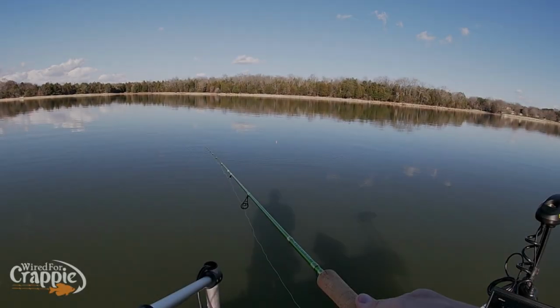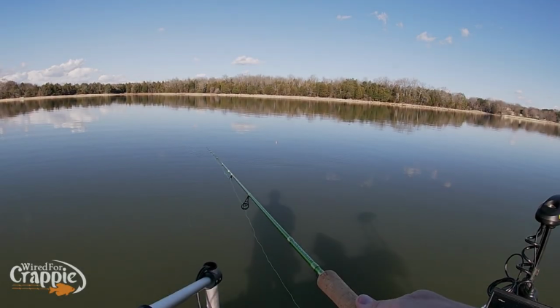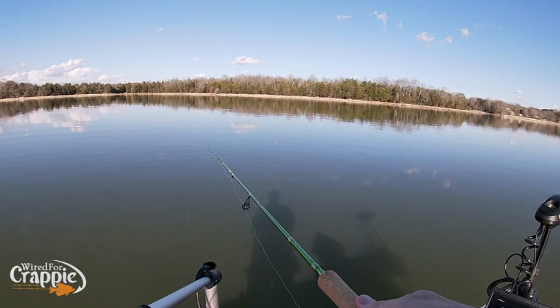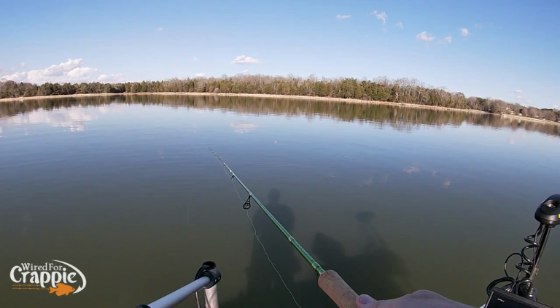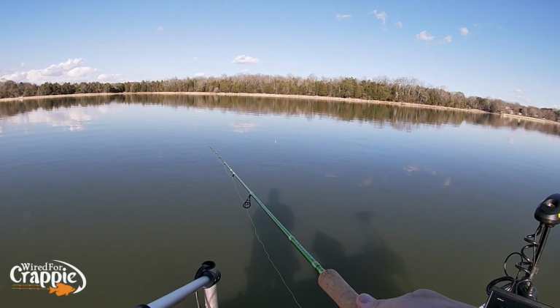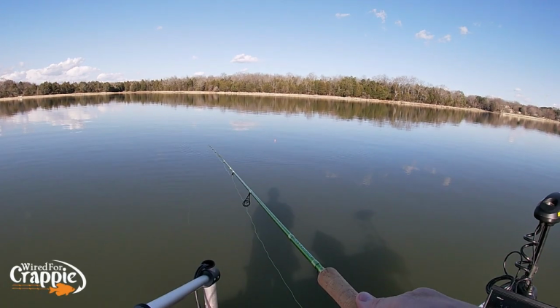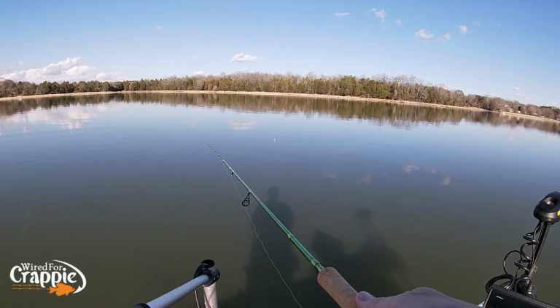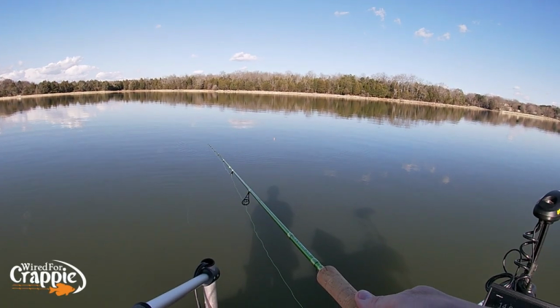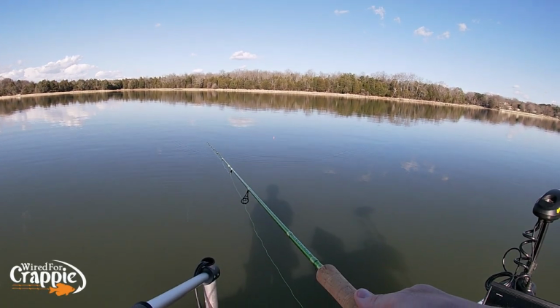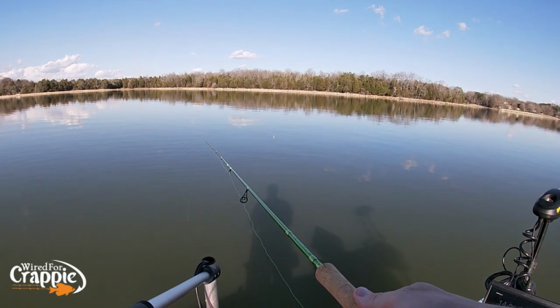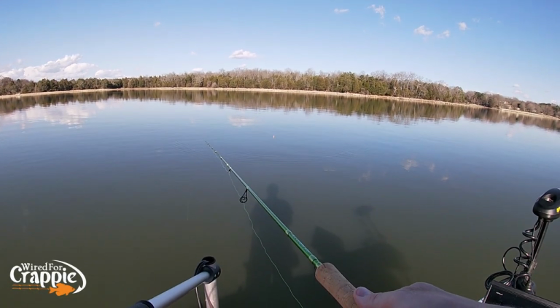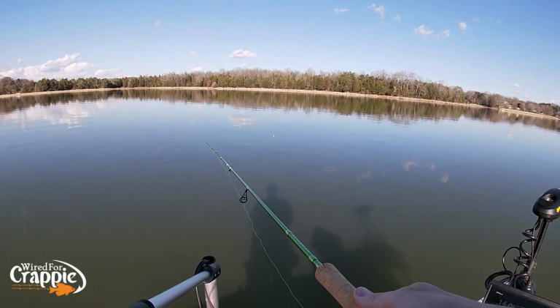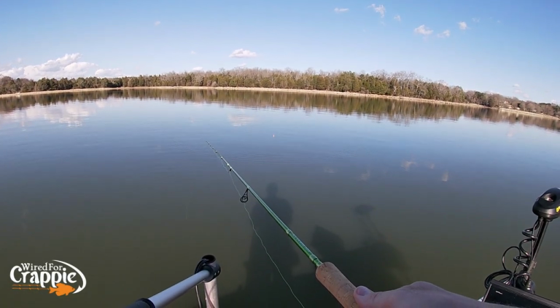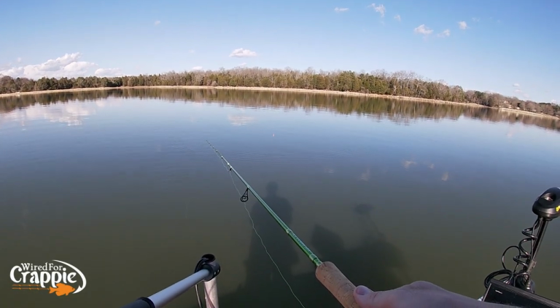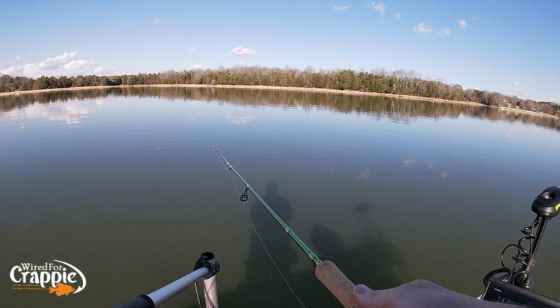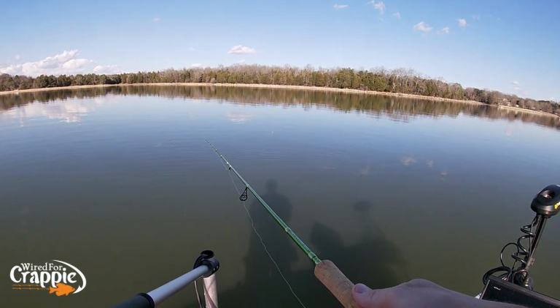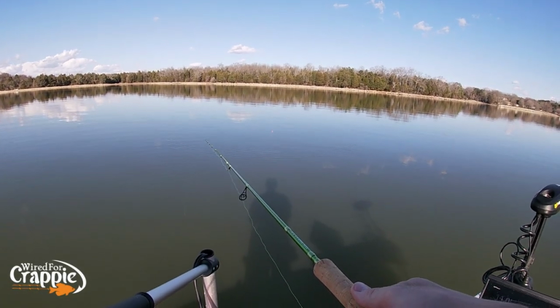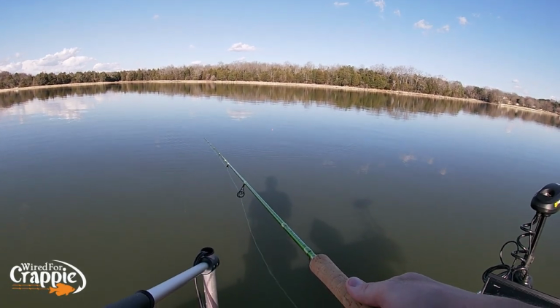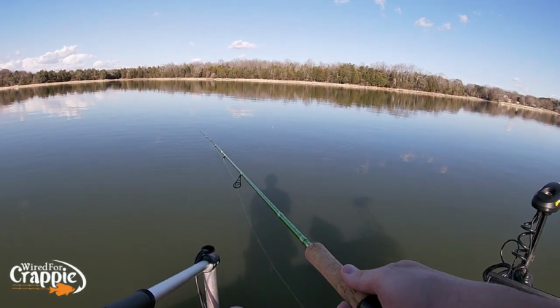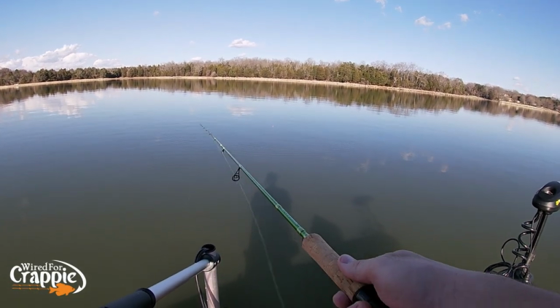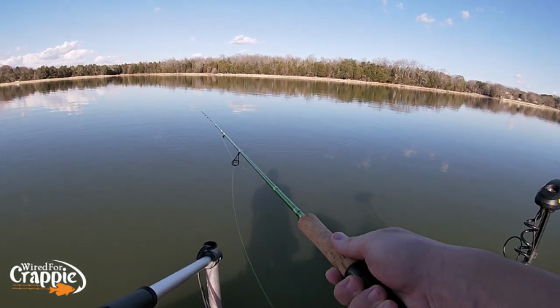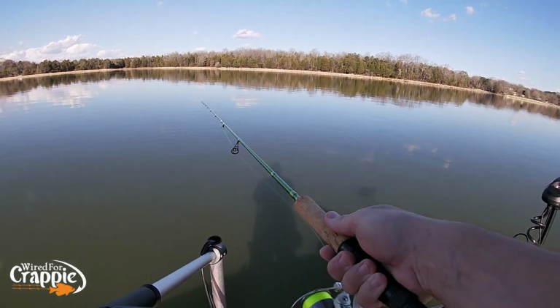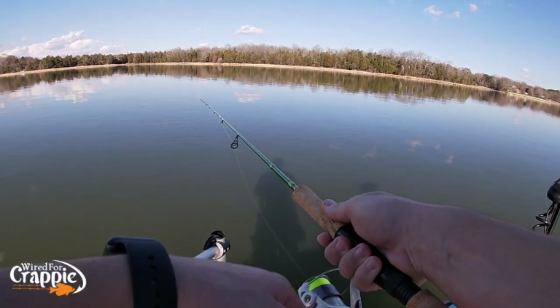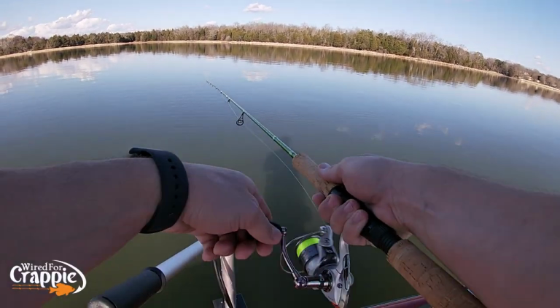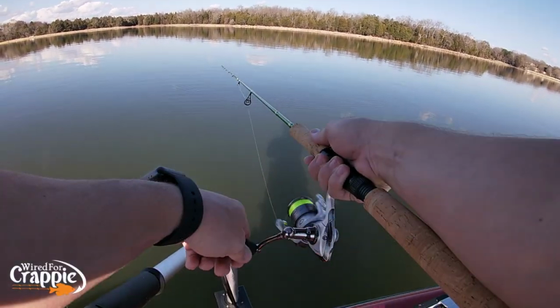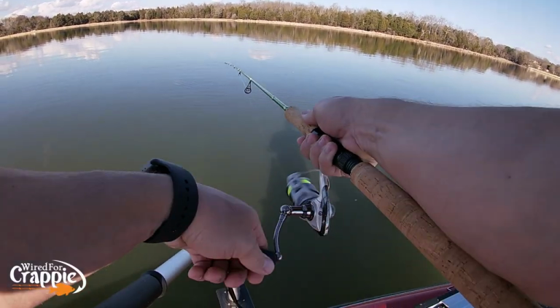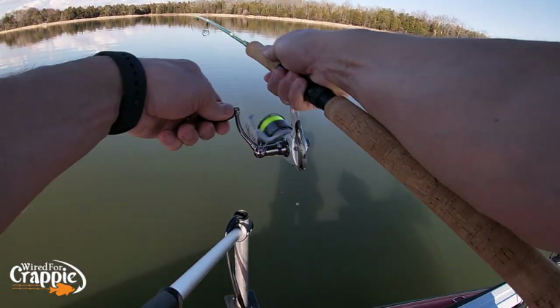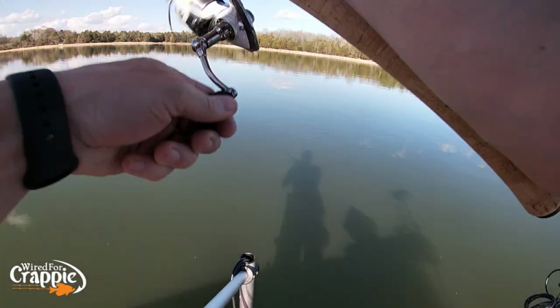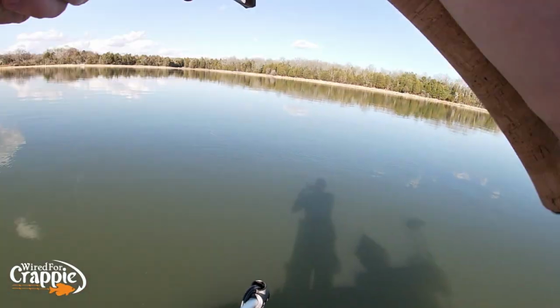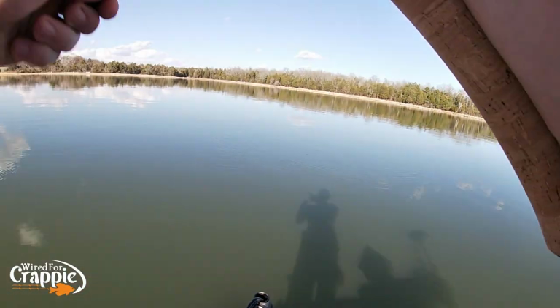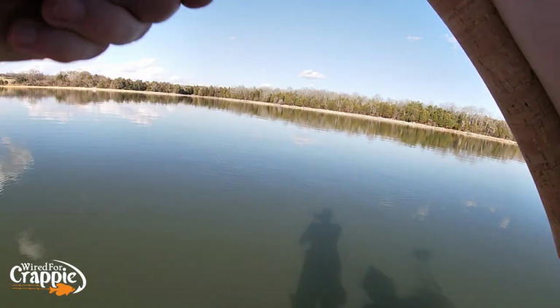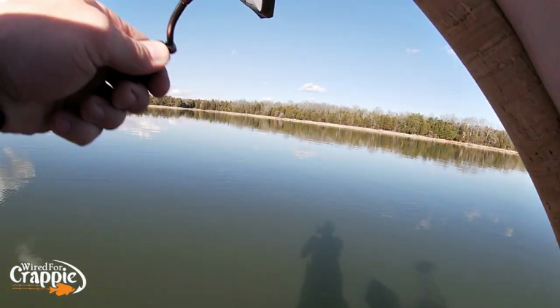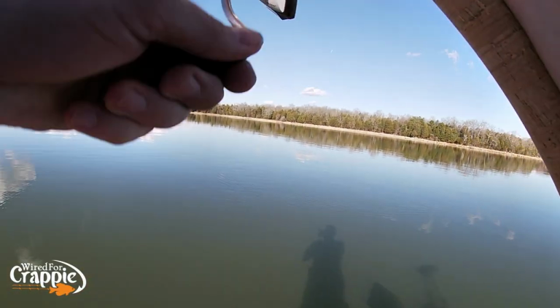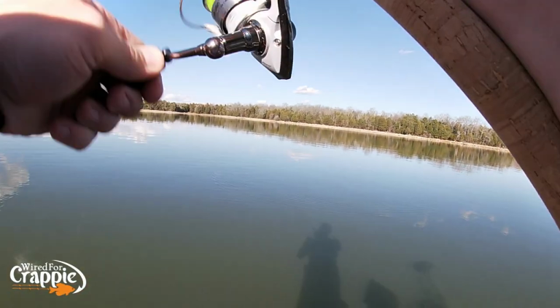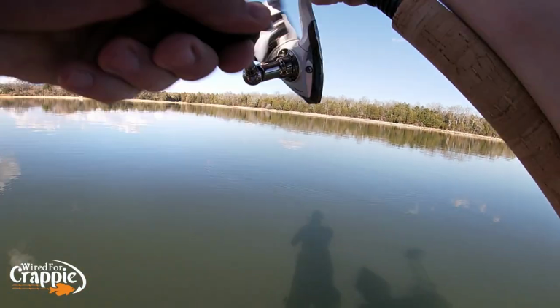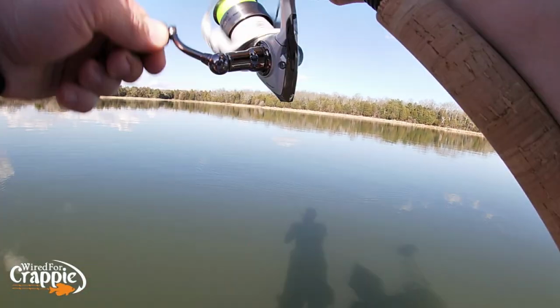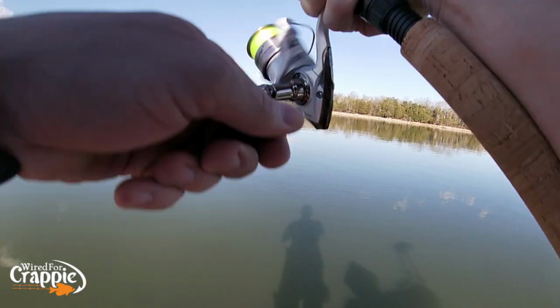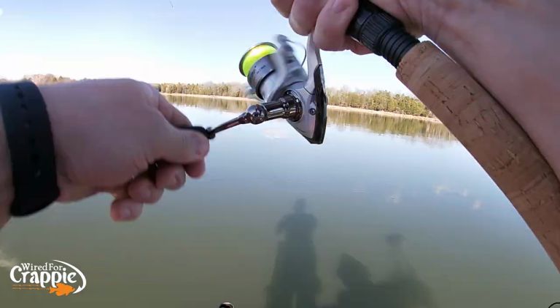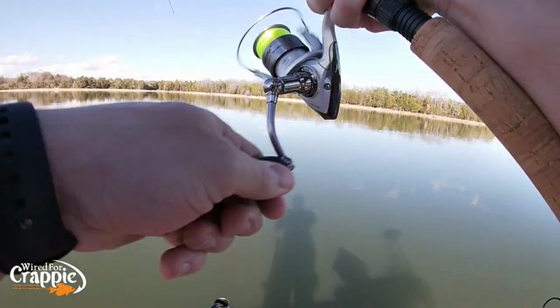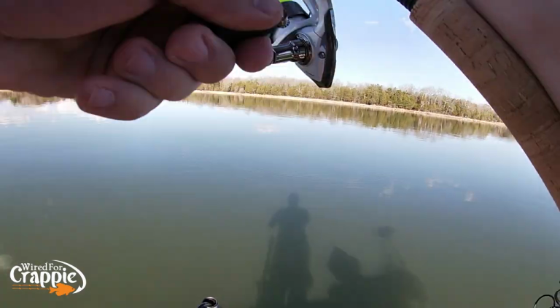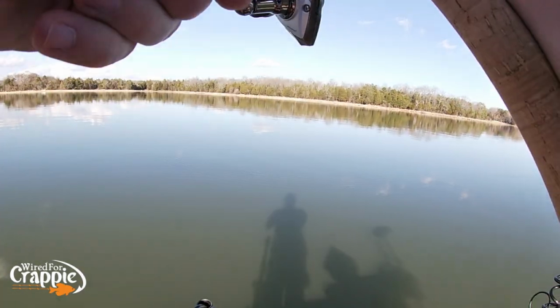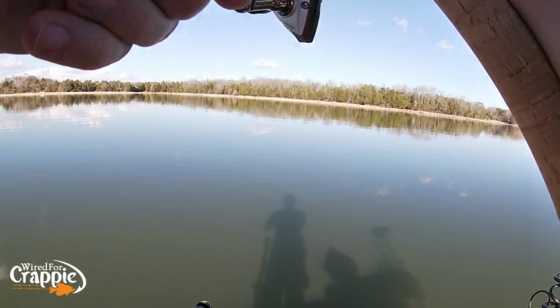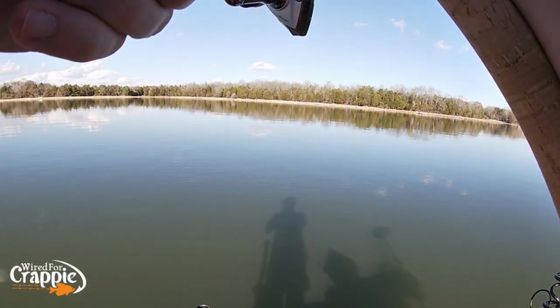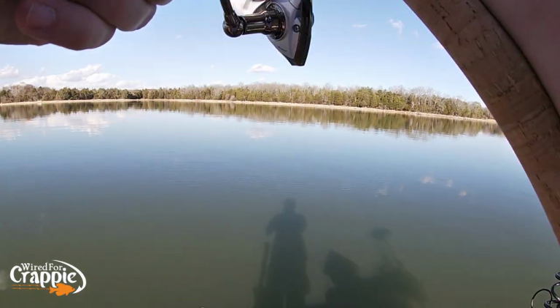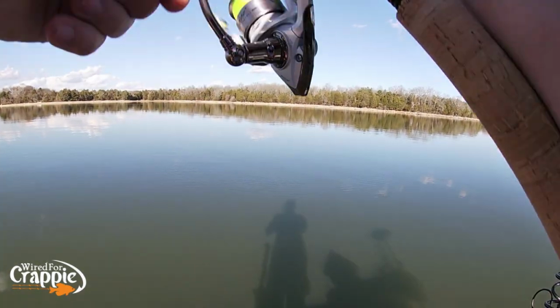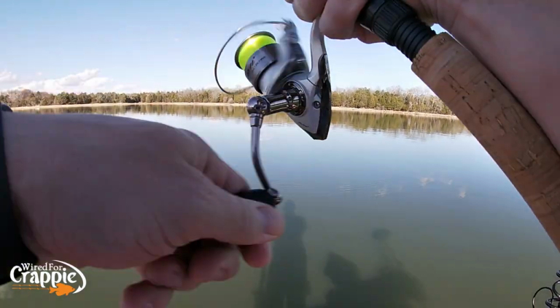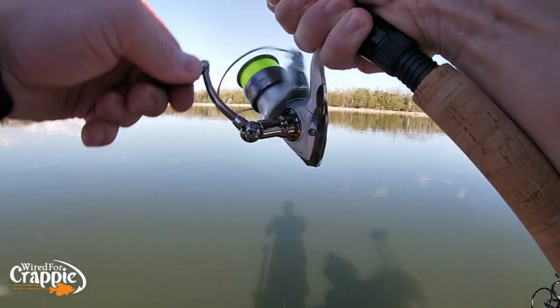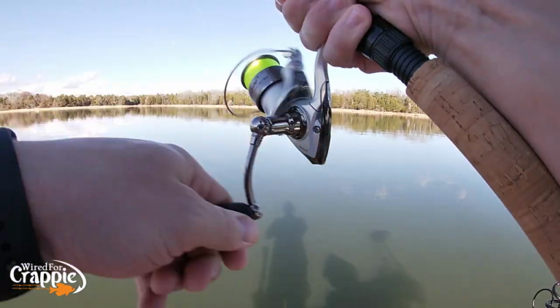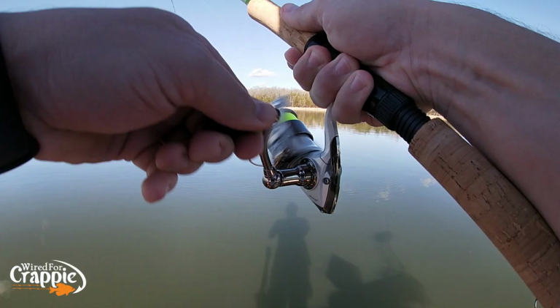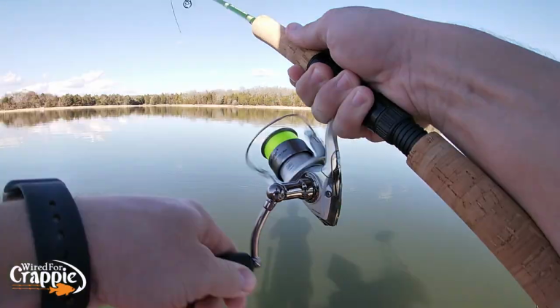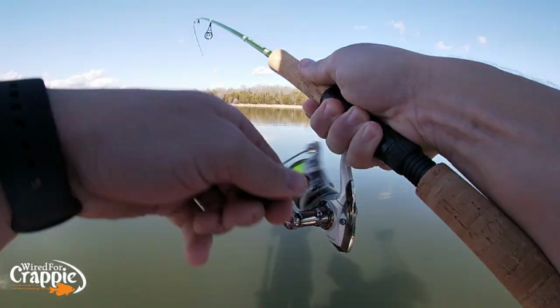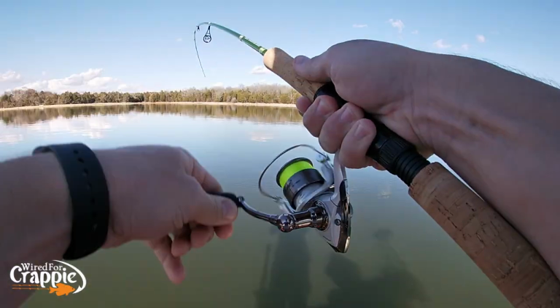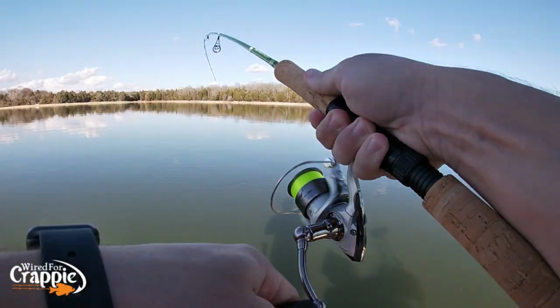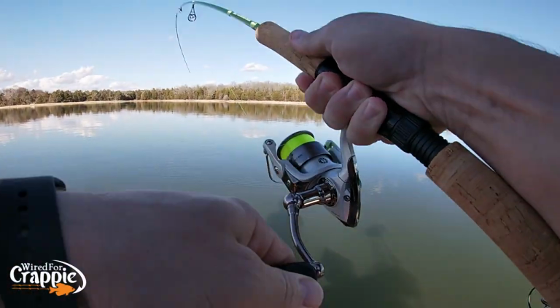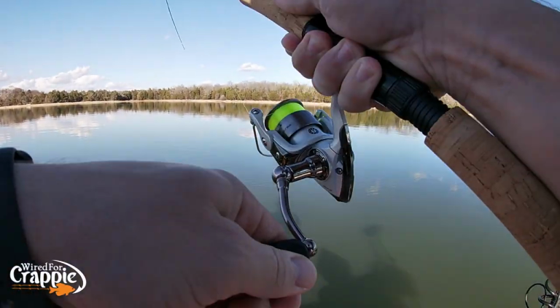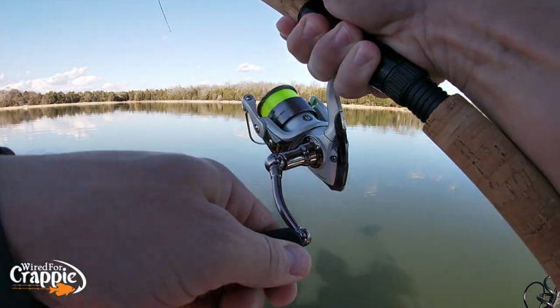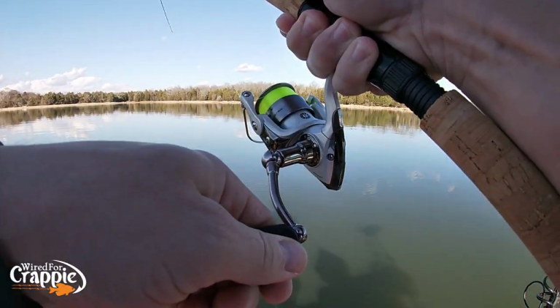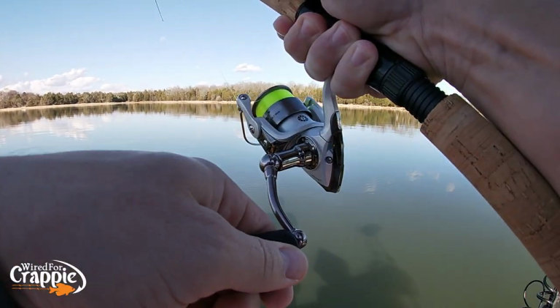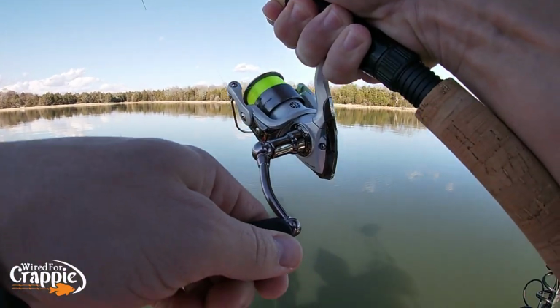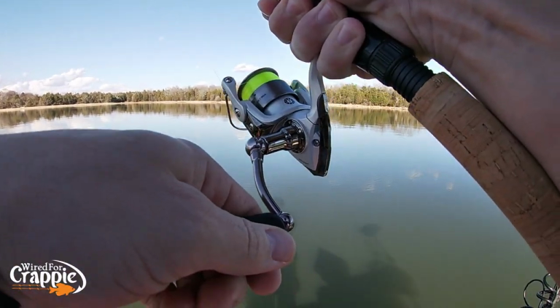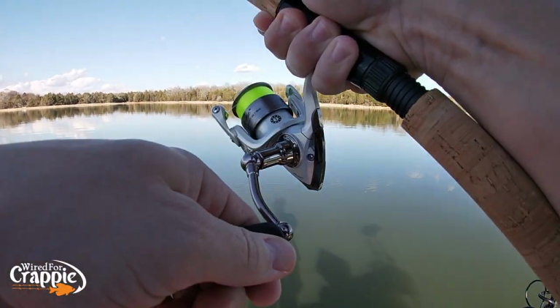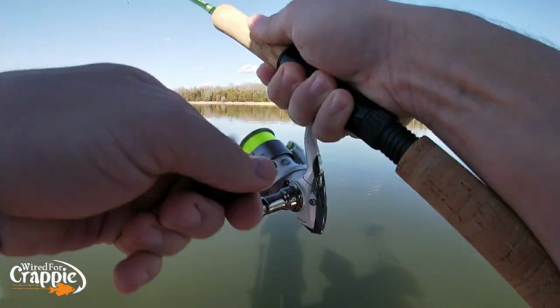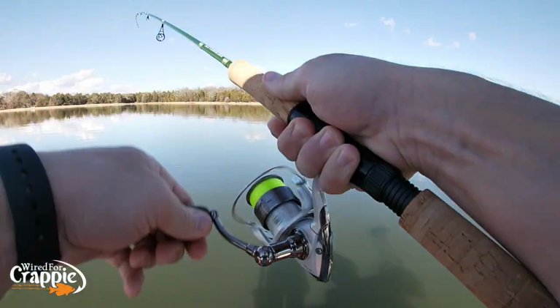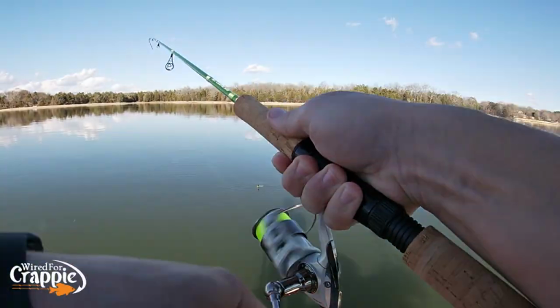Are we in the right depth? Yes sir, we are! Whack 'em! This feels like a pretty decent fish right here, guys.